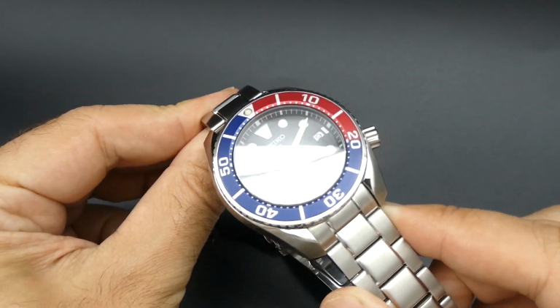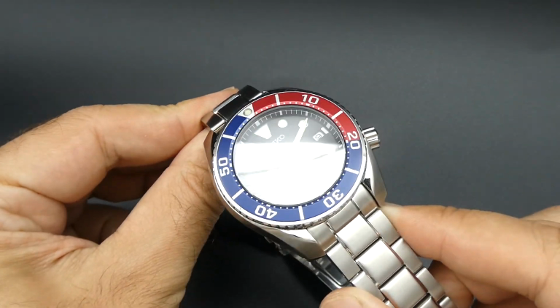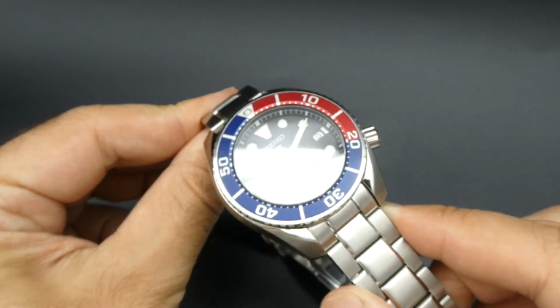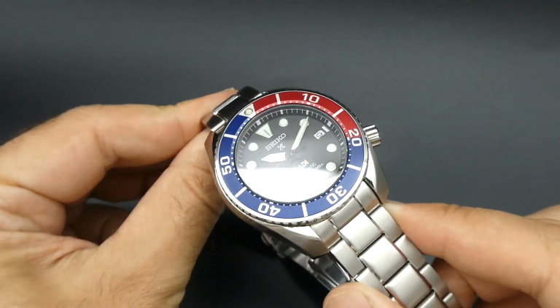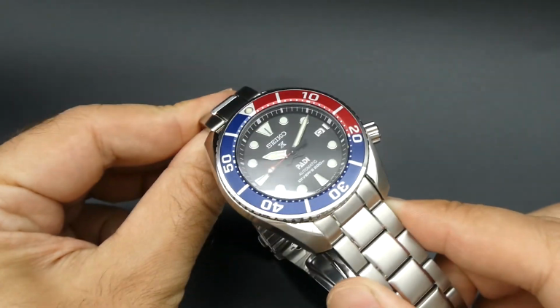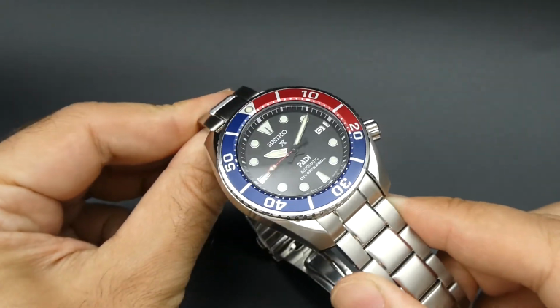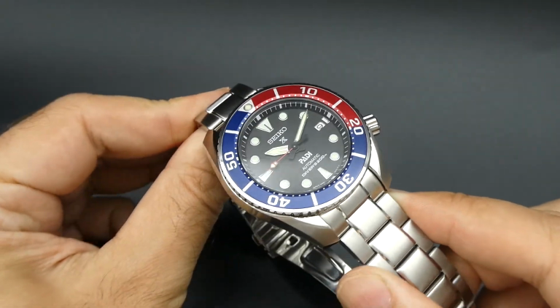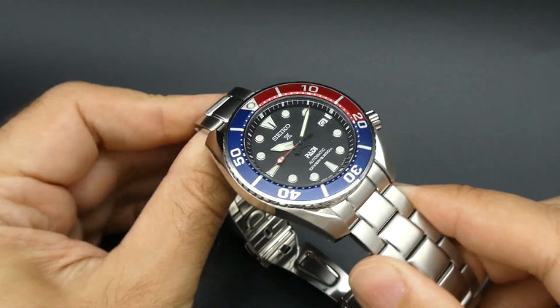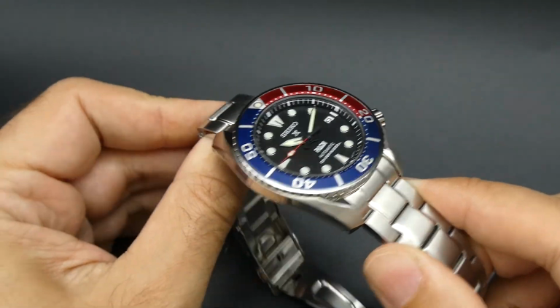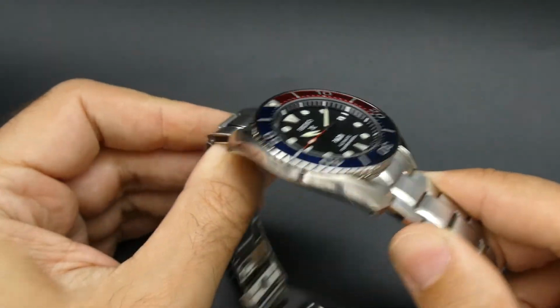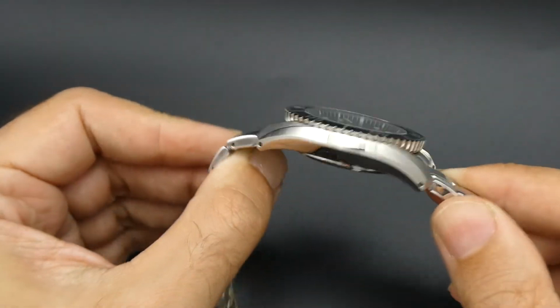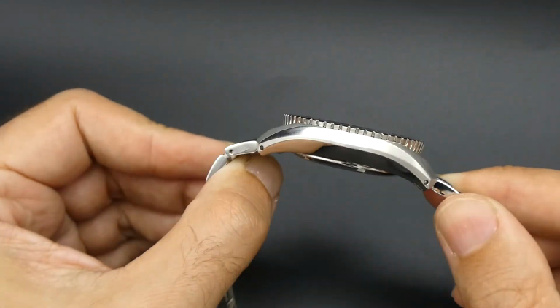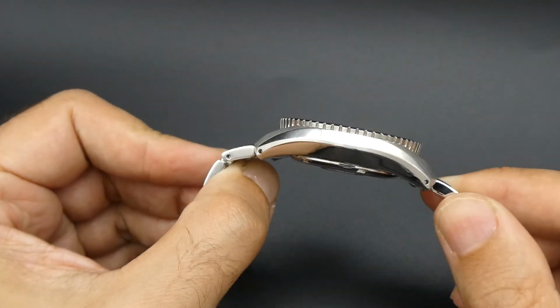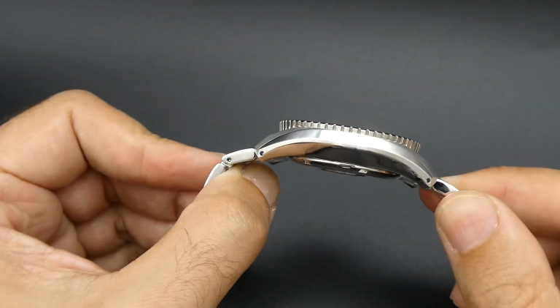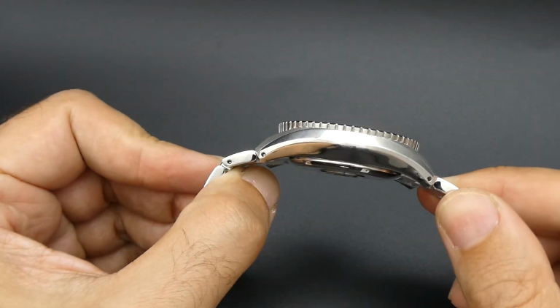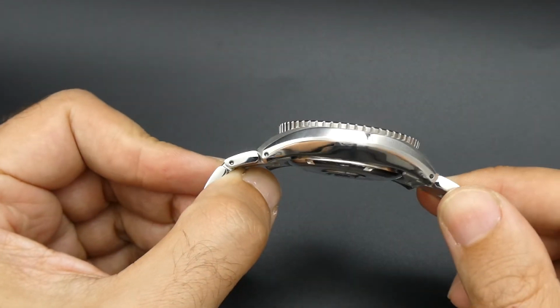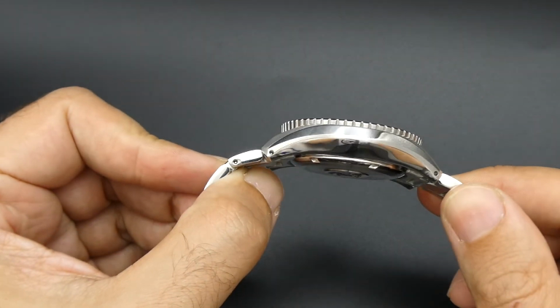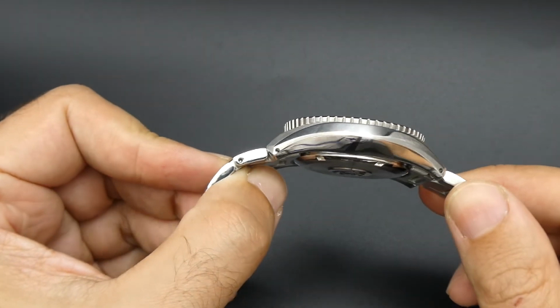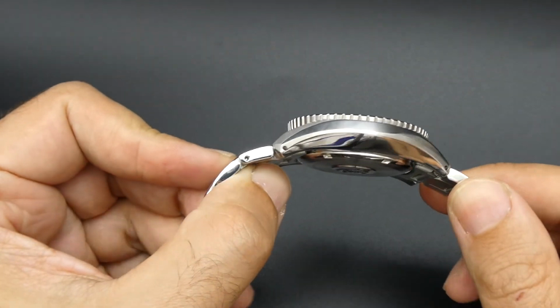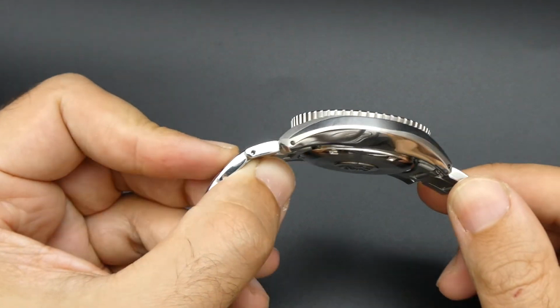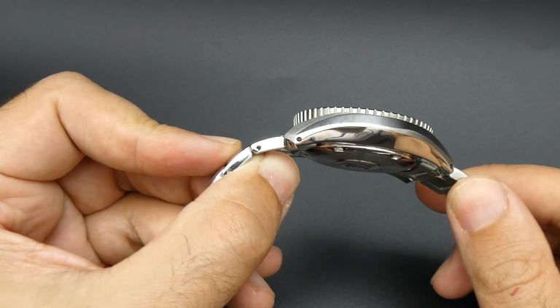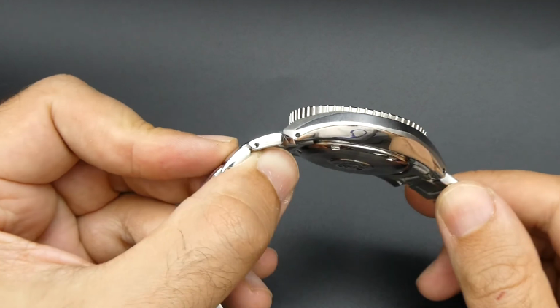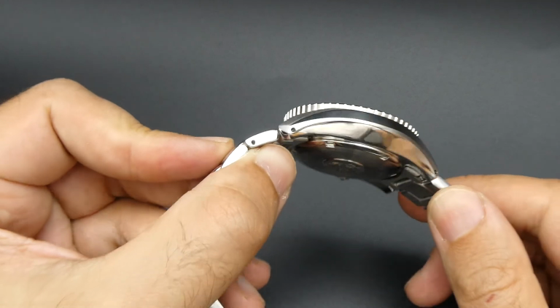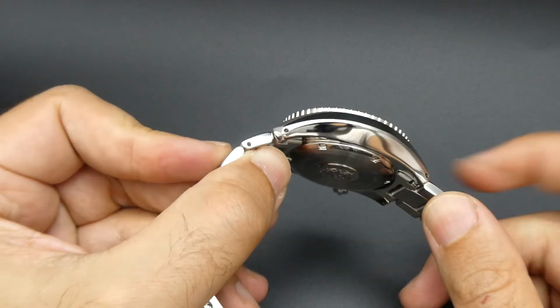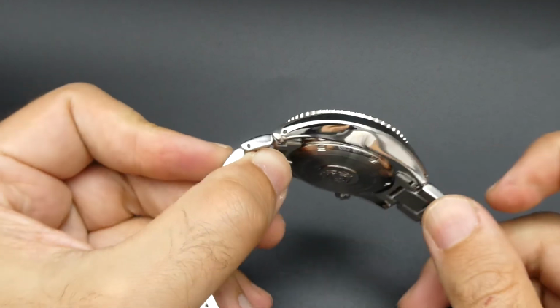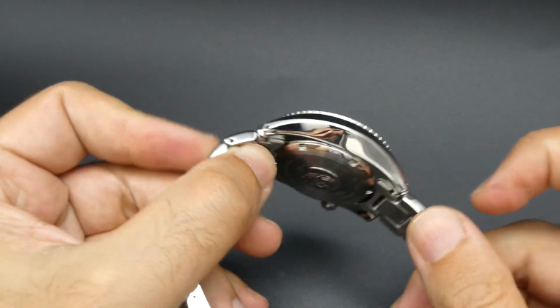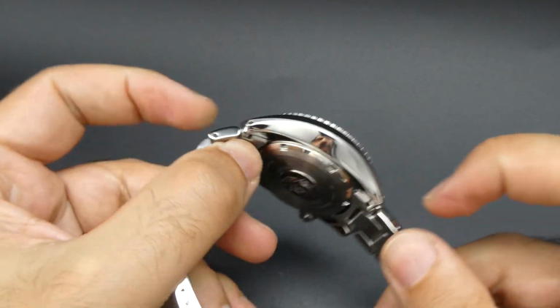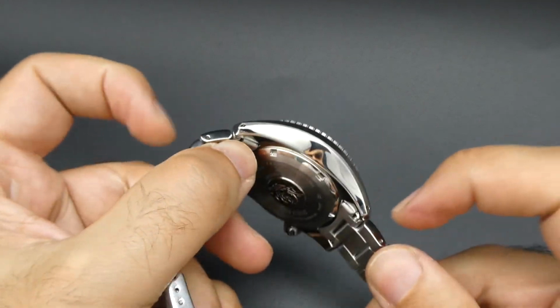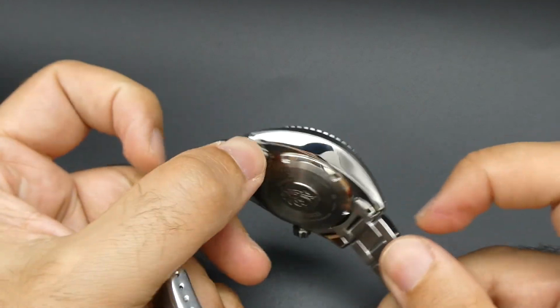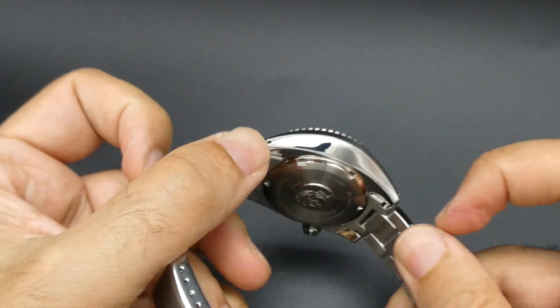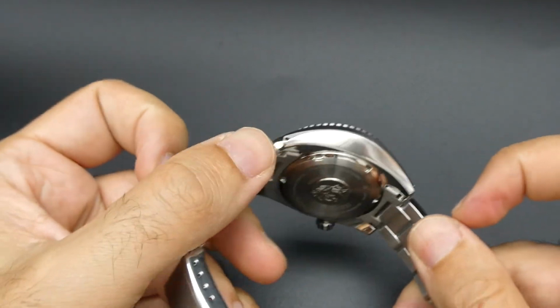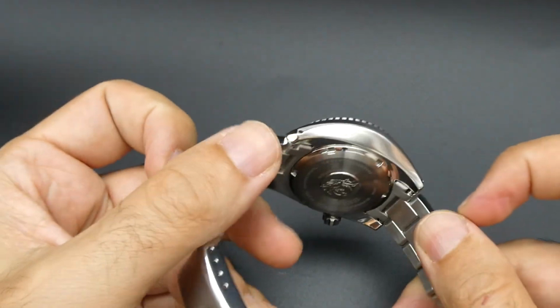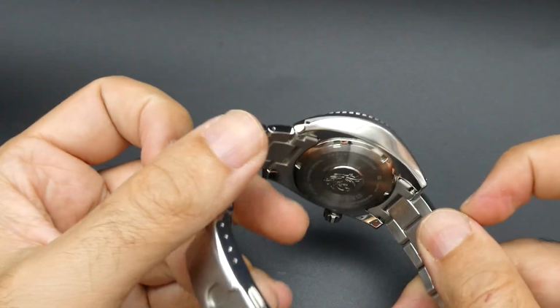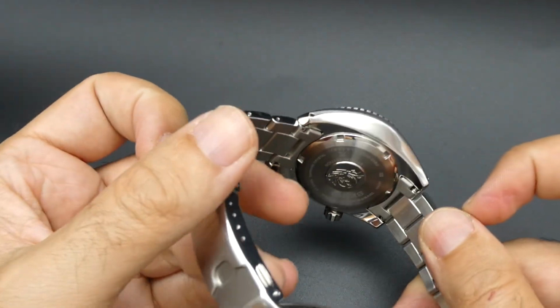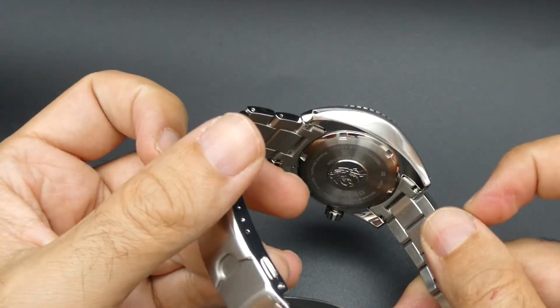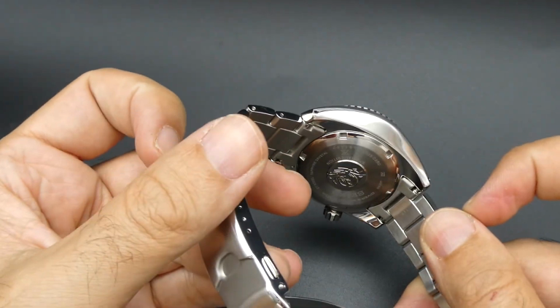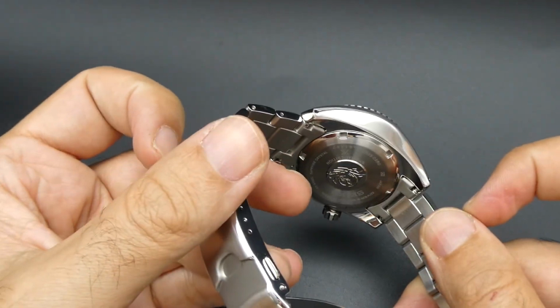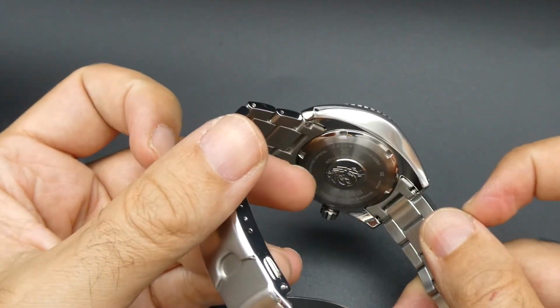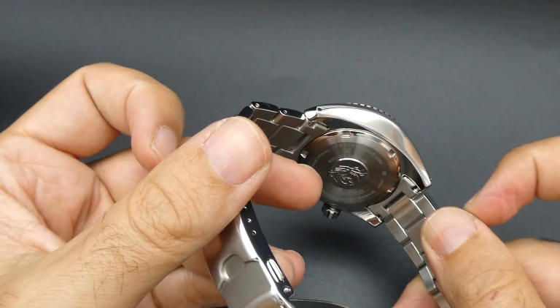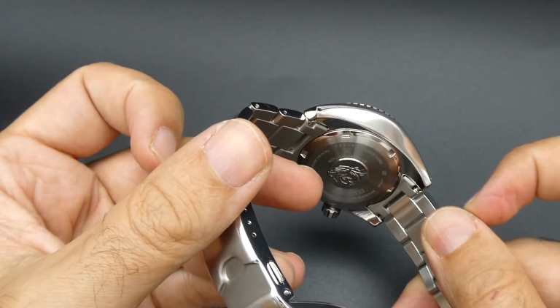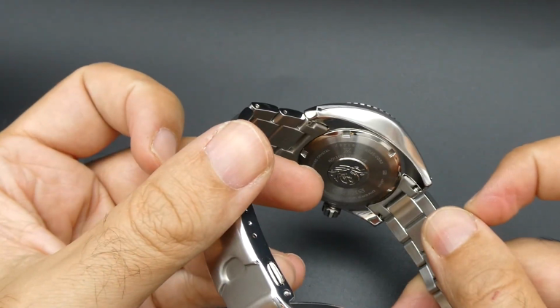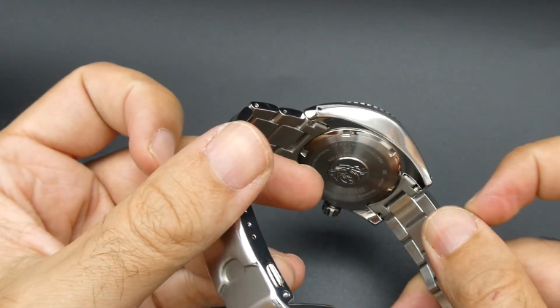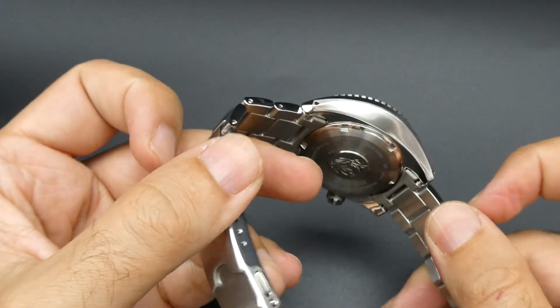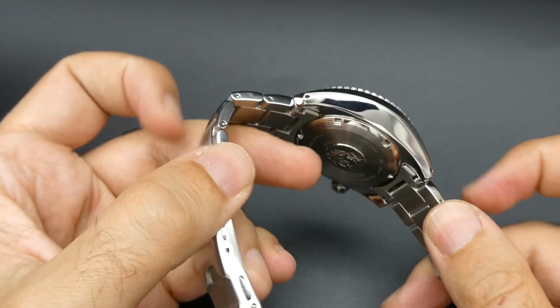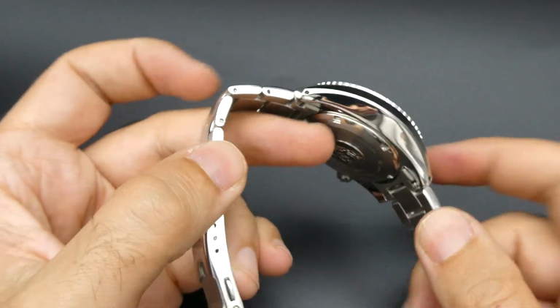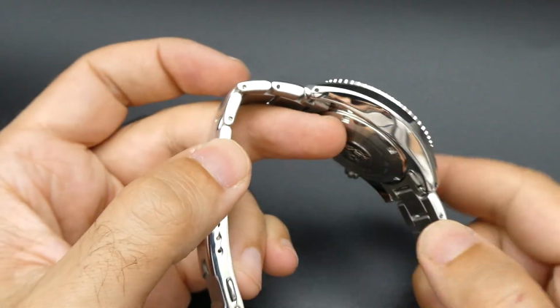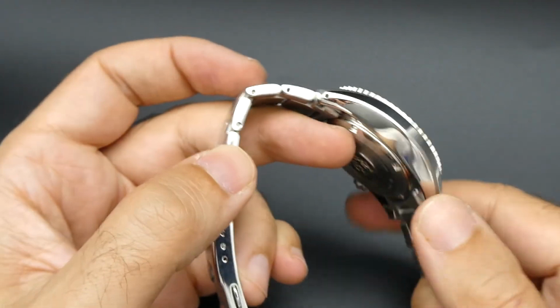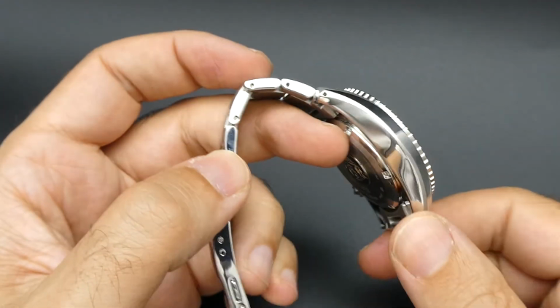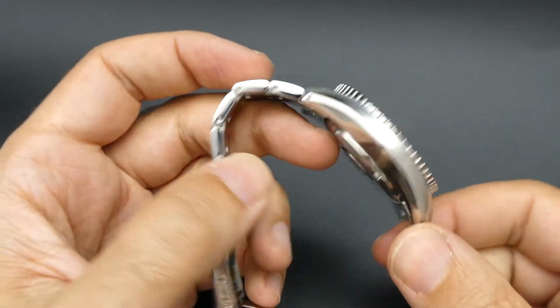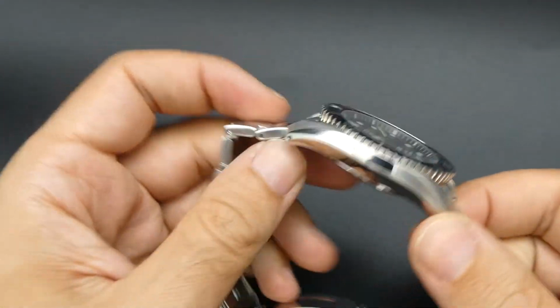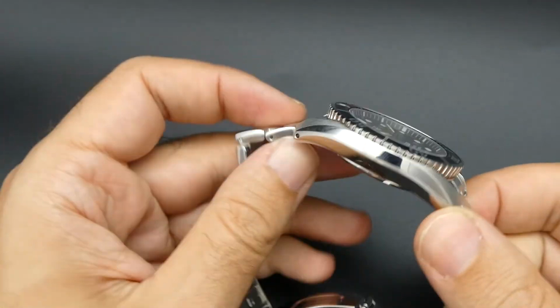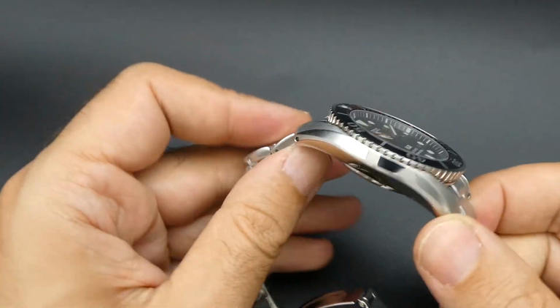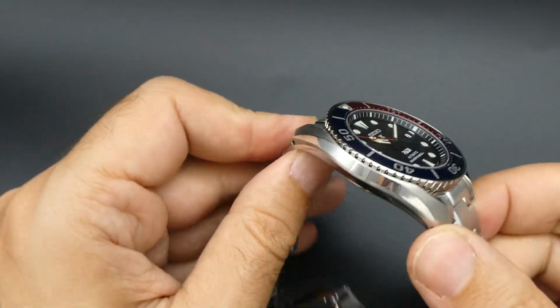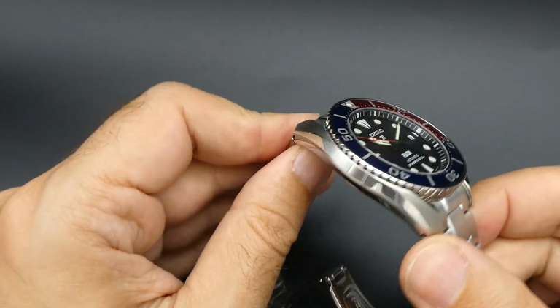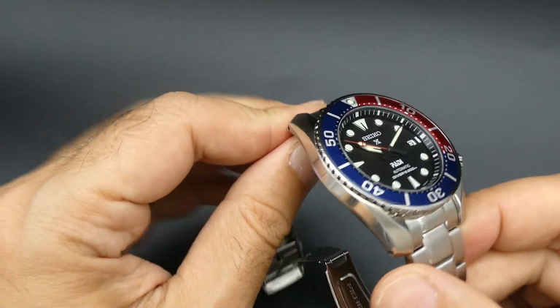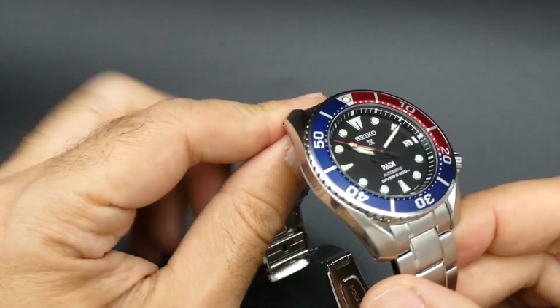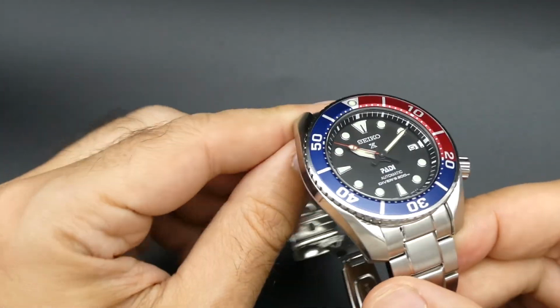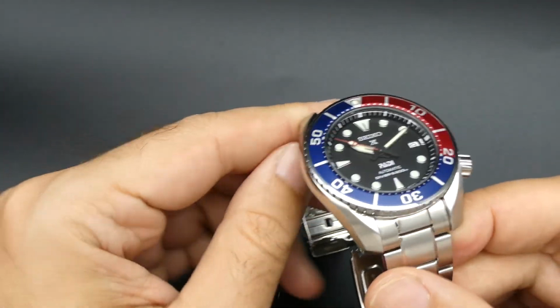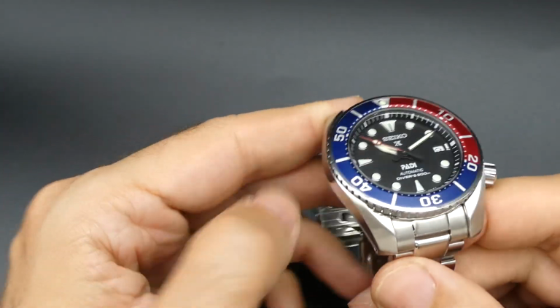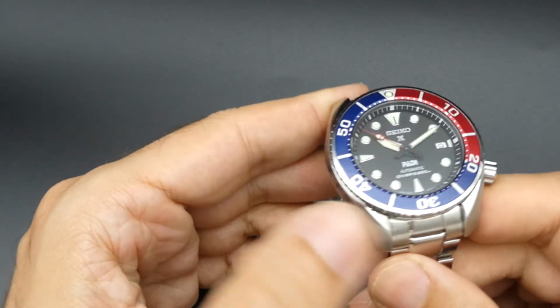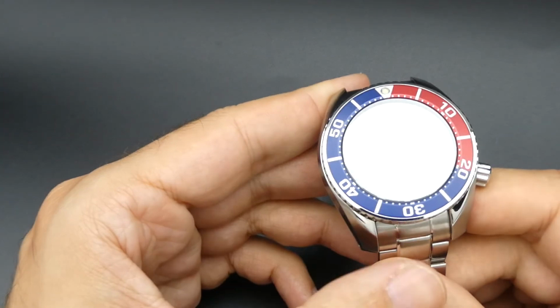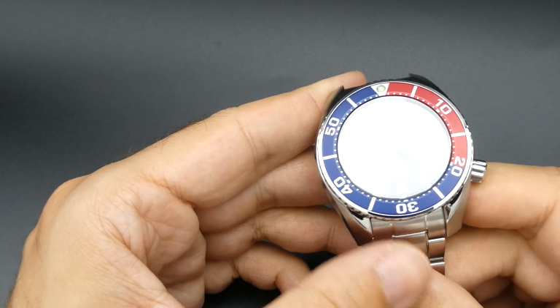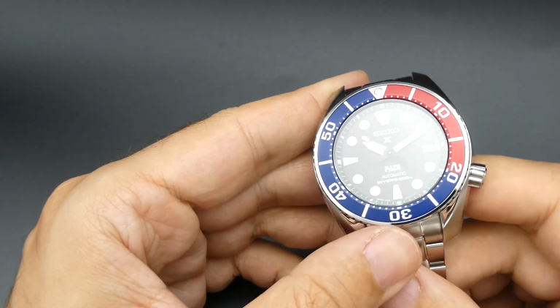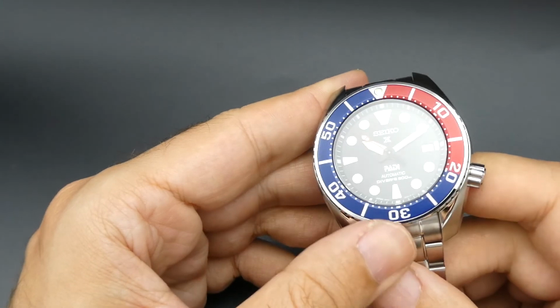This one has a 6R35 movement, and the reference you'll find on the caseback is 00RO, which denotes the Pepsi bezel.